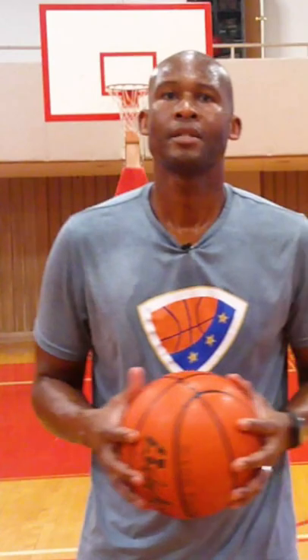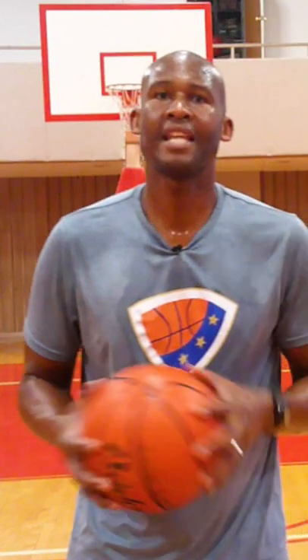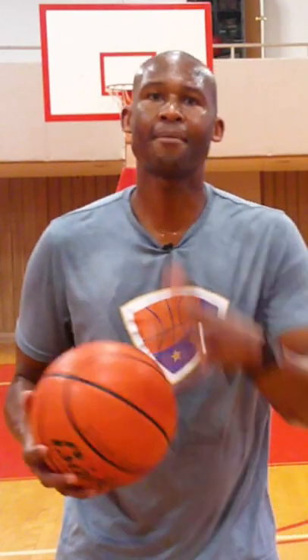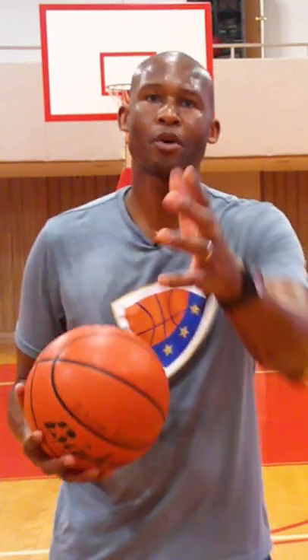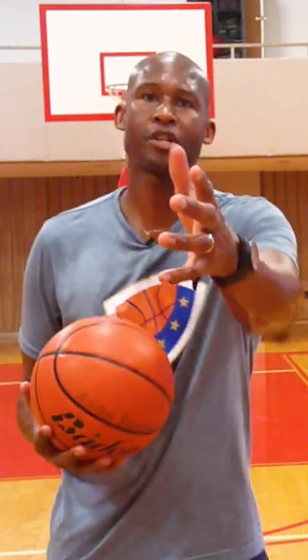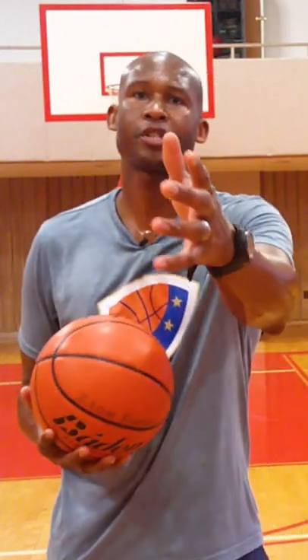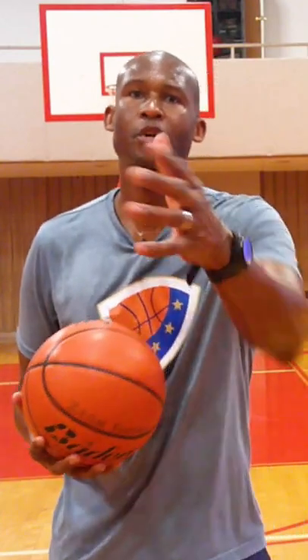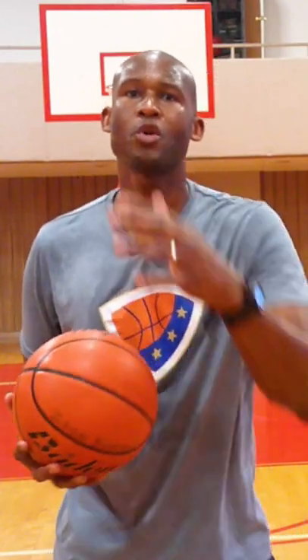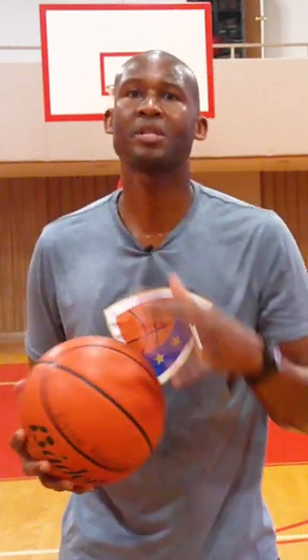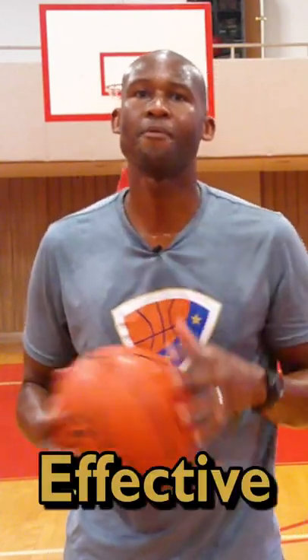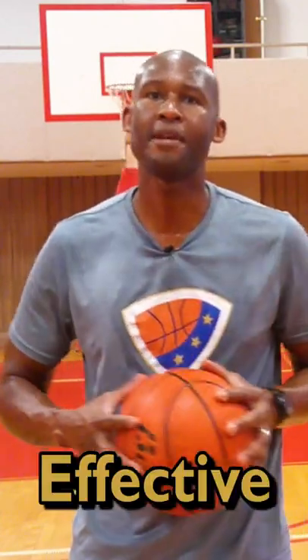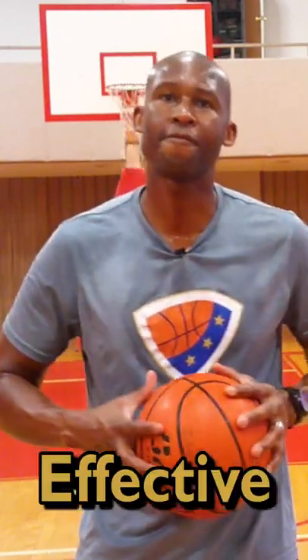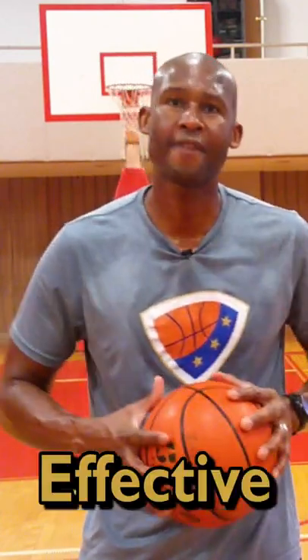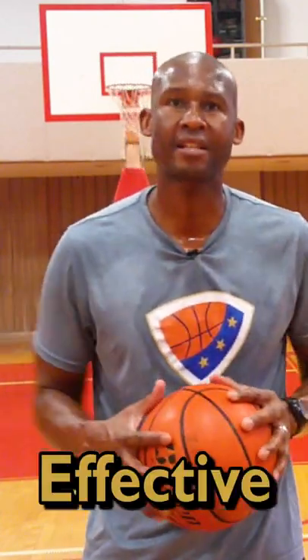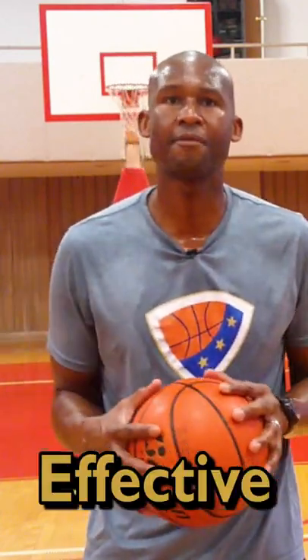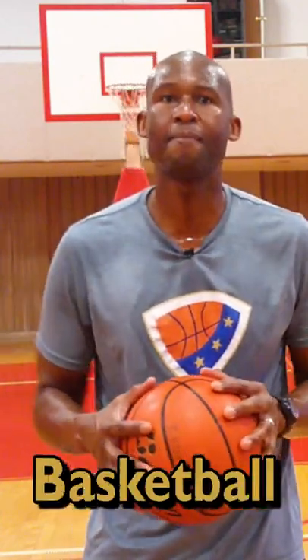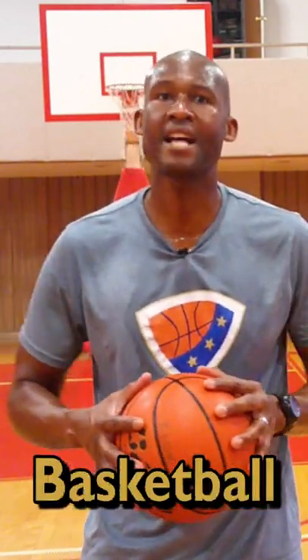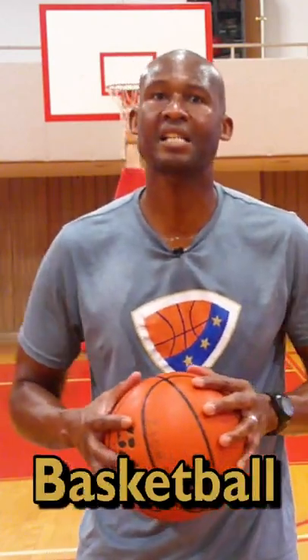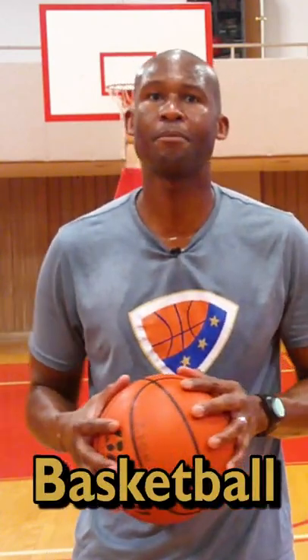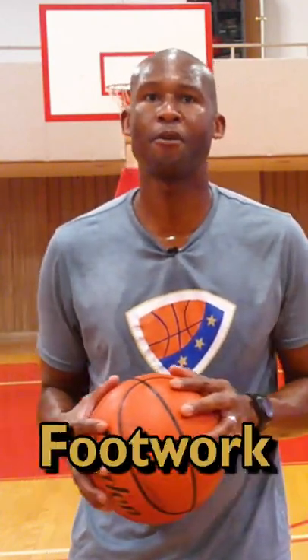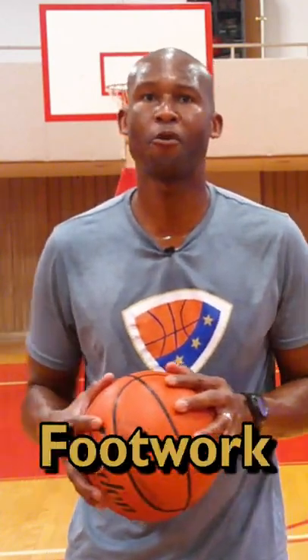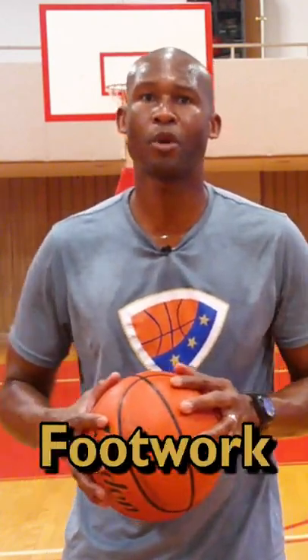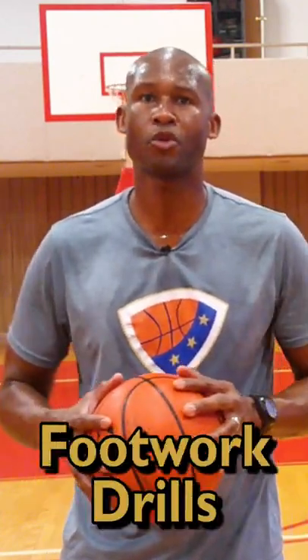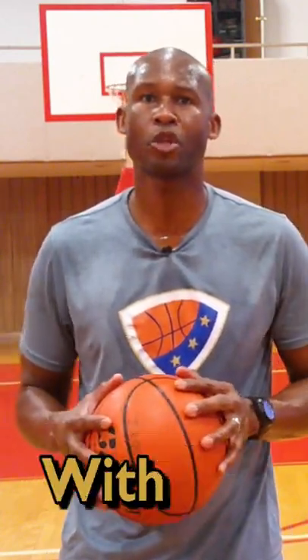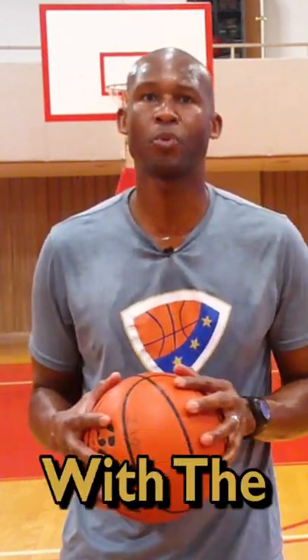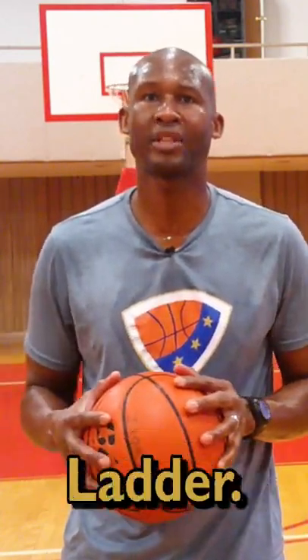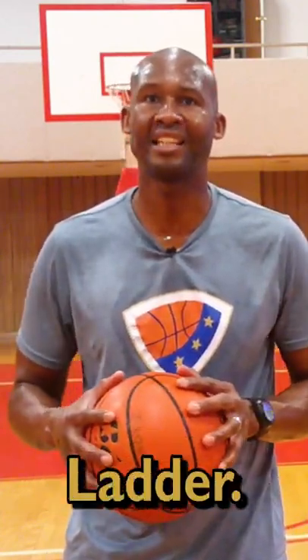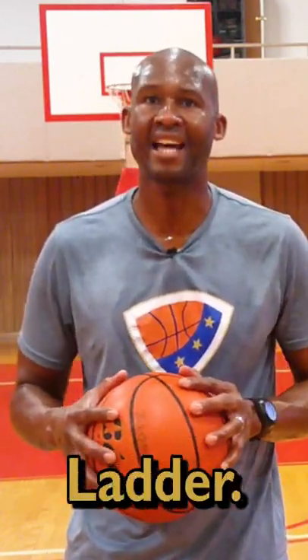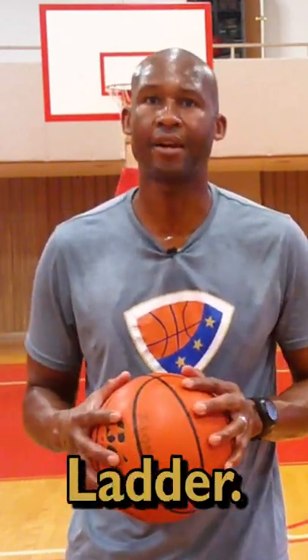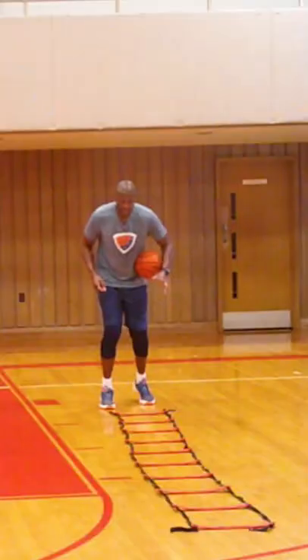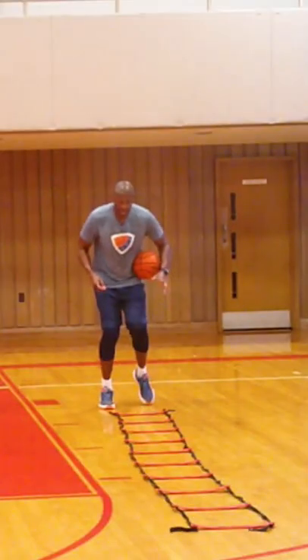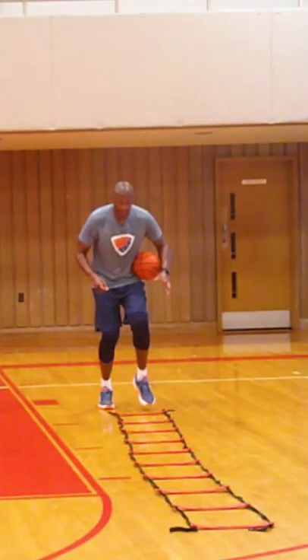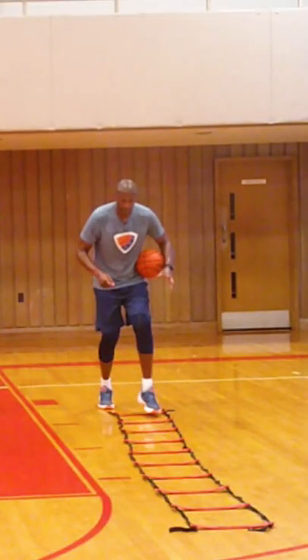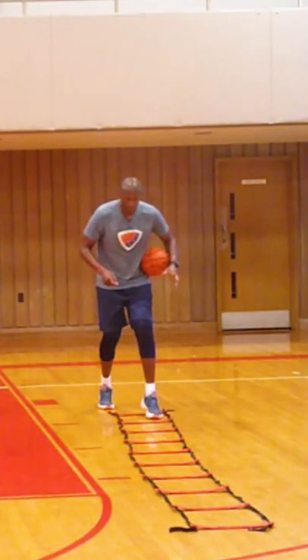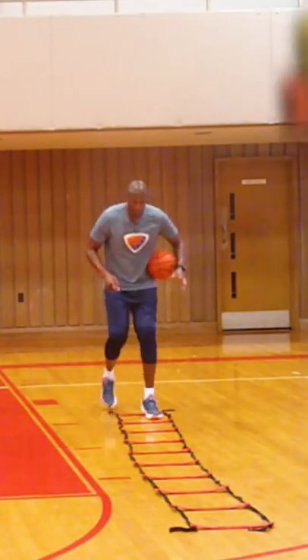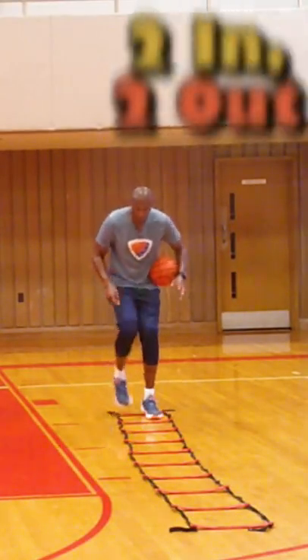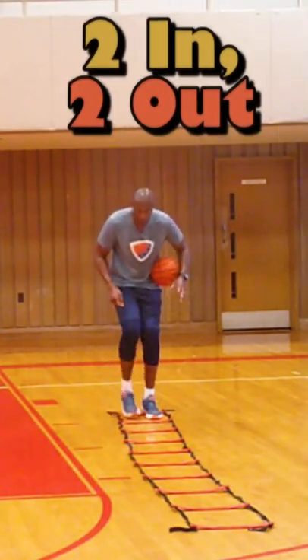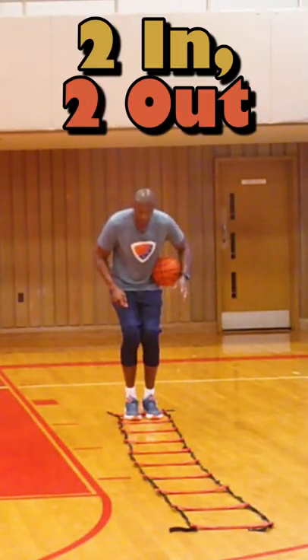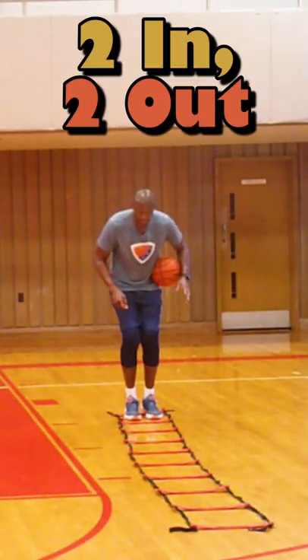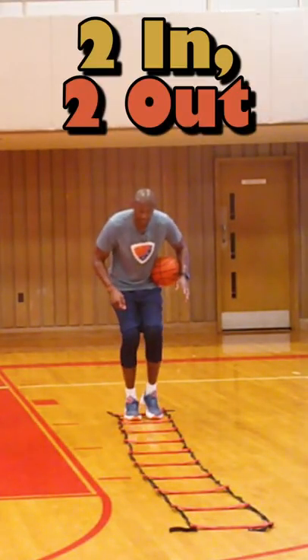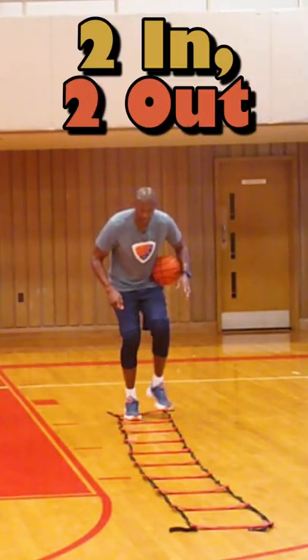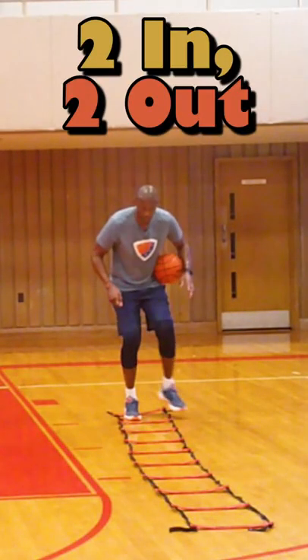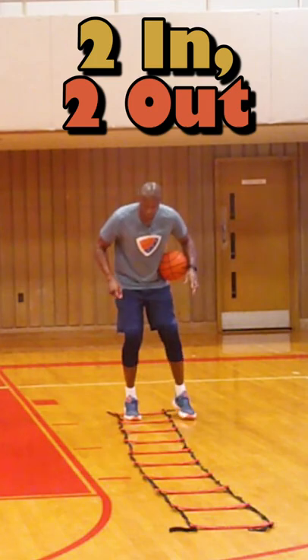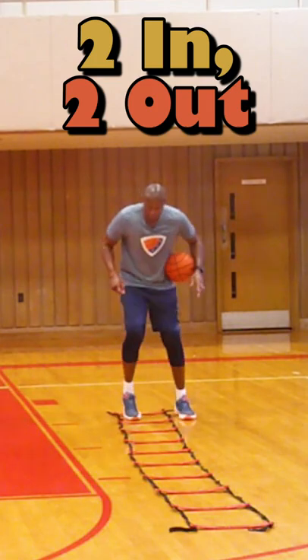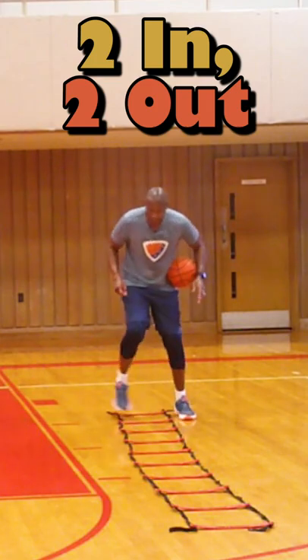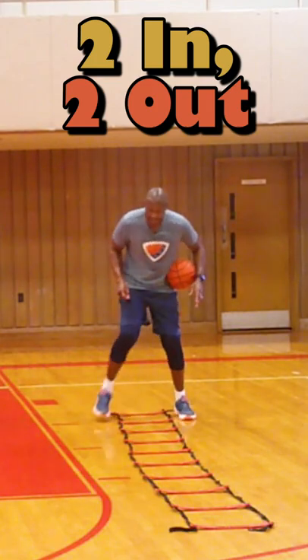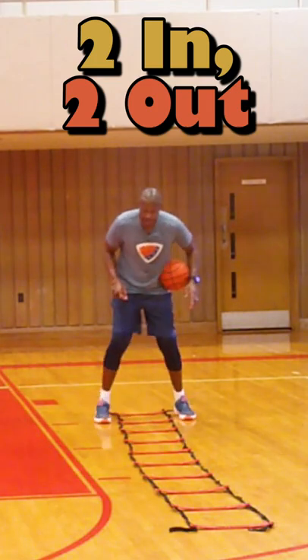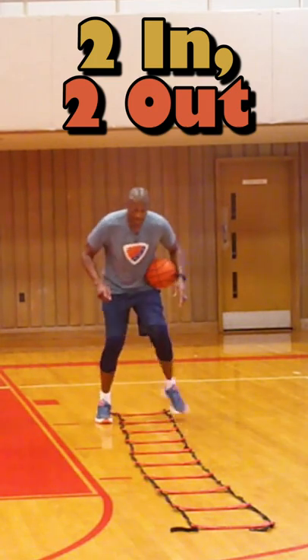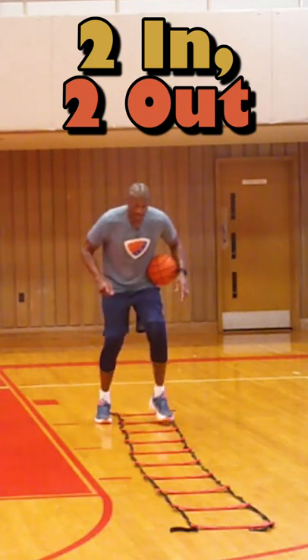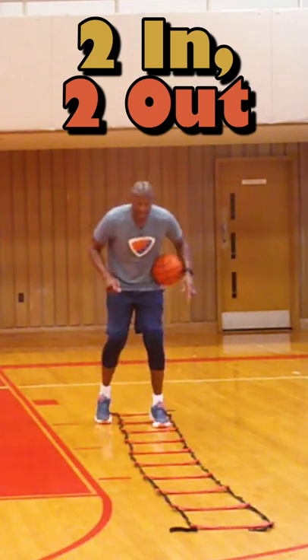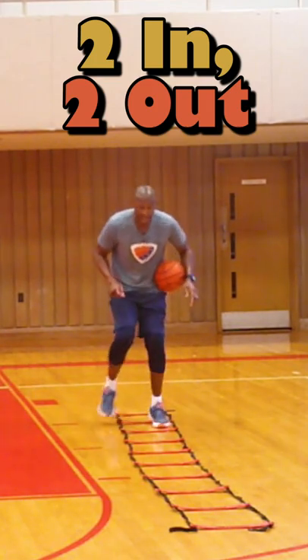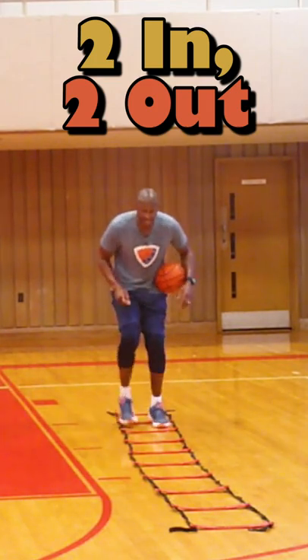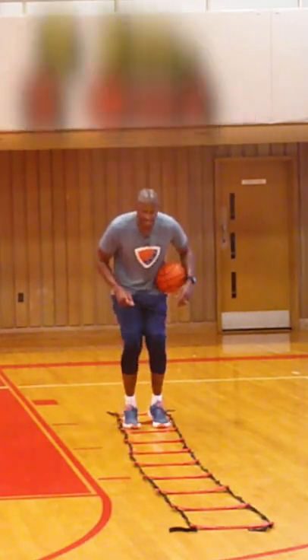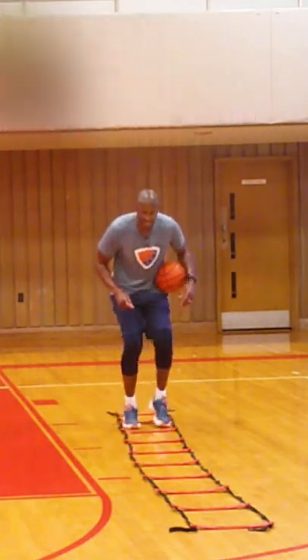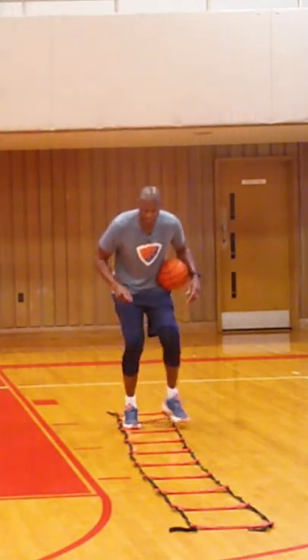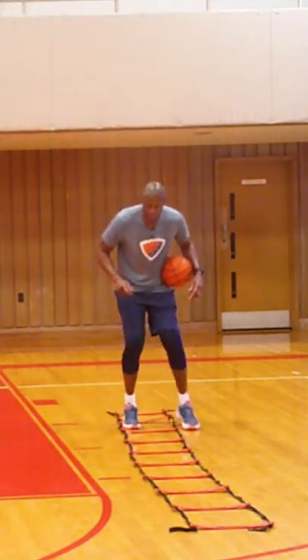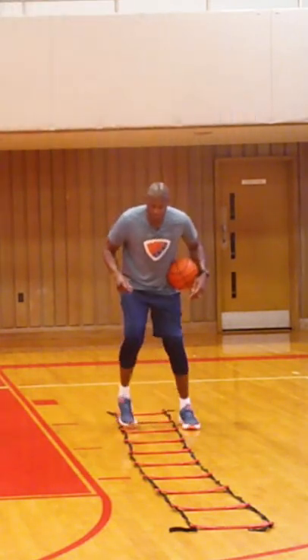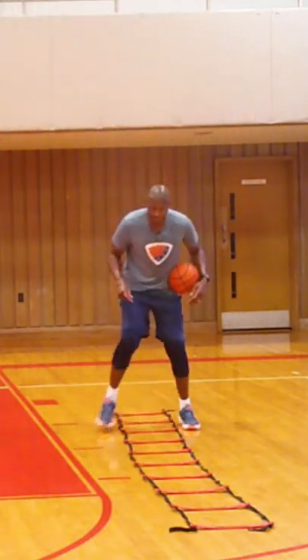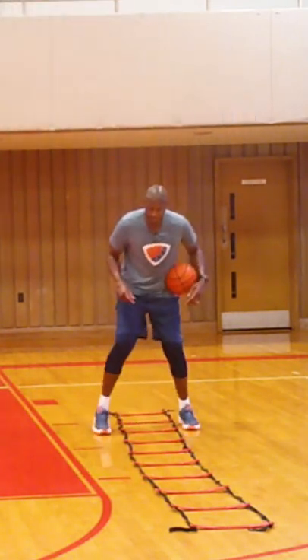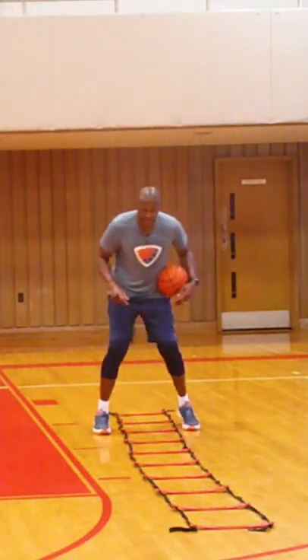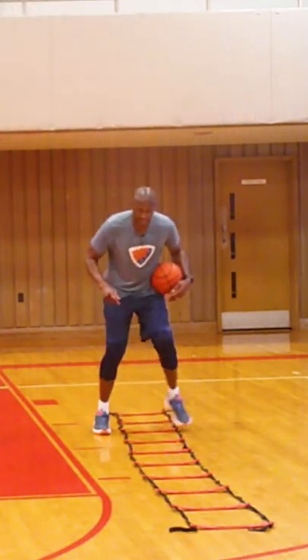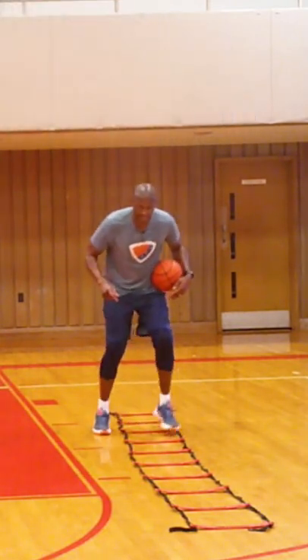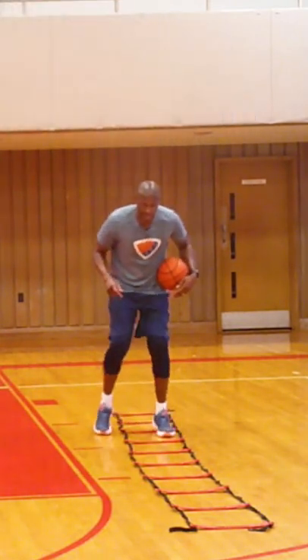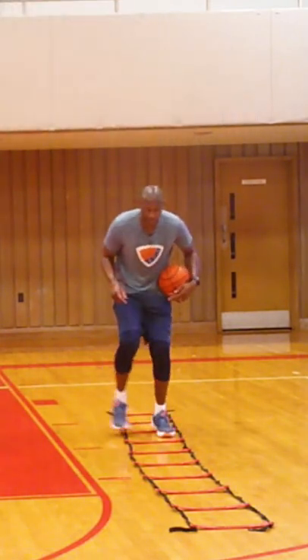Today I'm going to show you some effective basketball footwork drills with the ladder. I go two feet in, two feet out, and I continue to advance up.